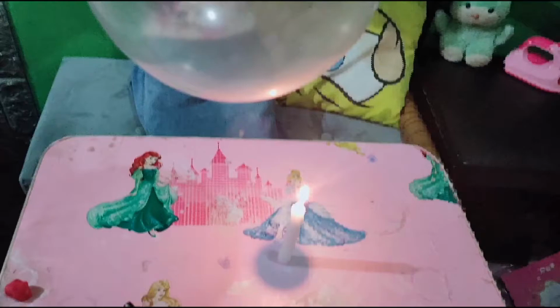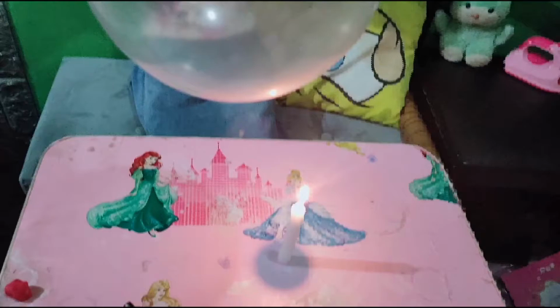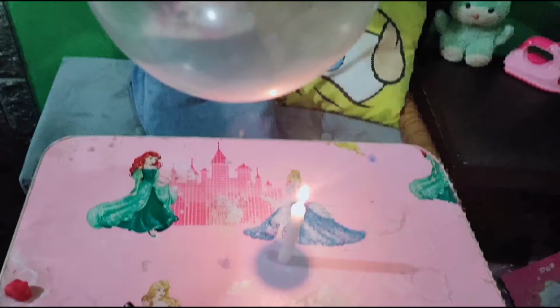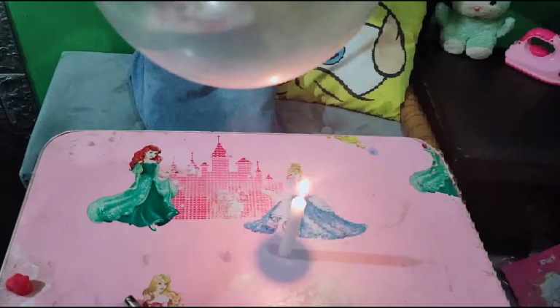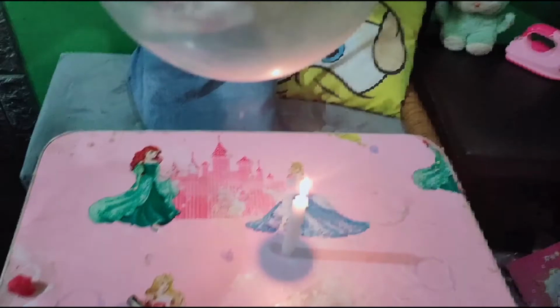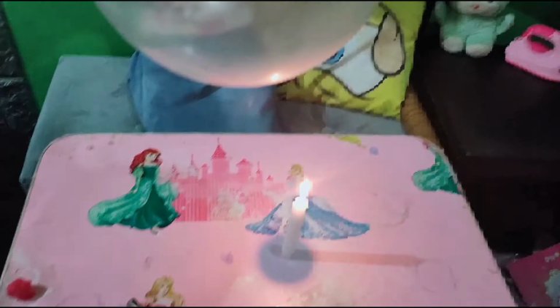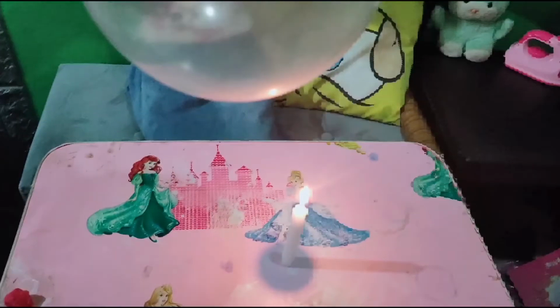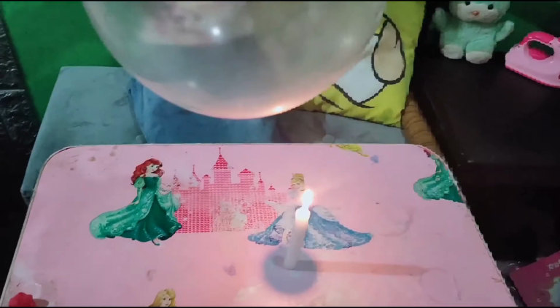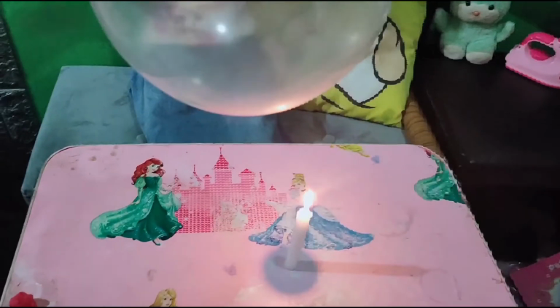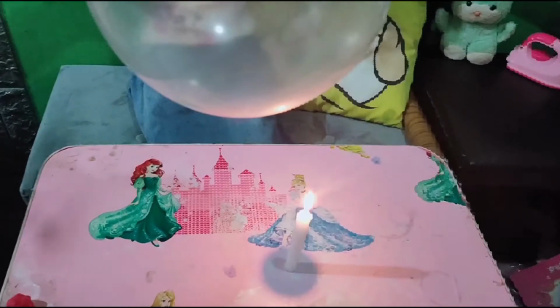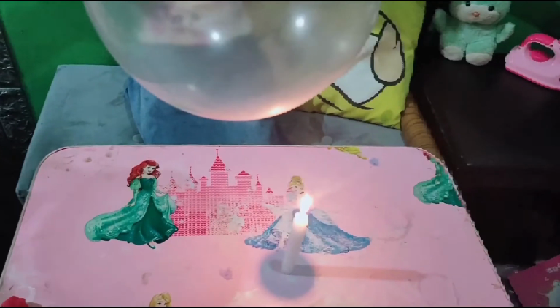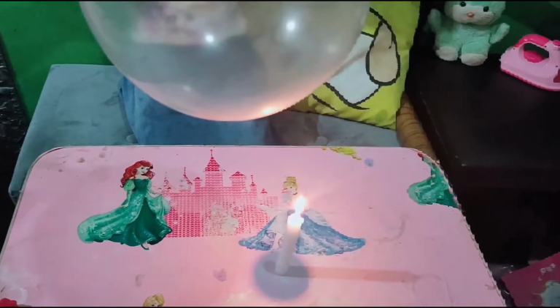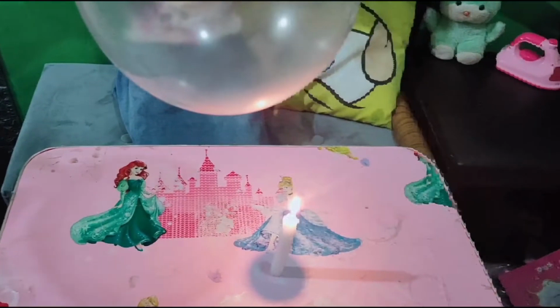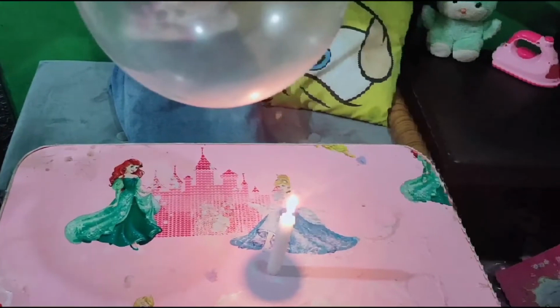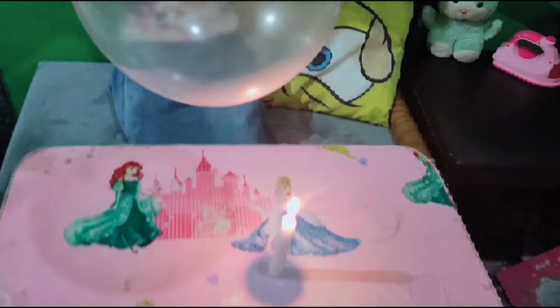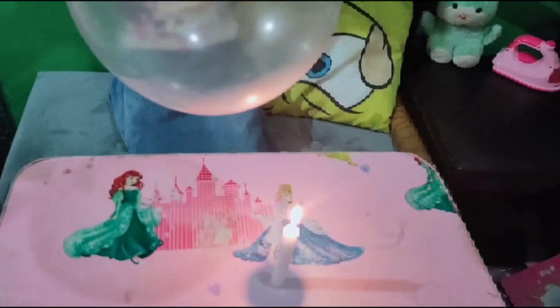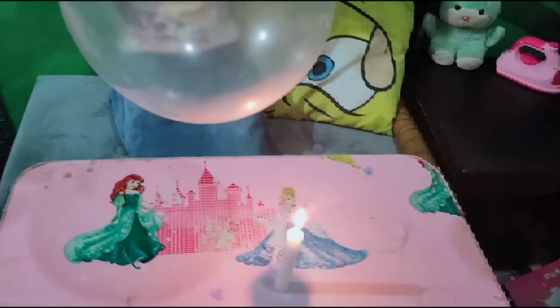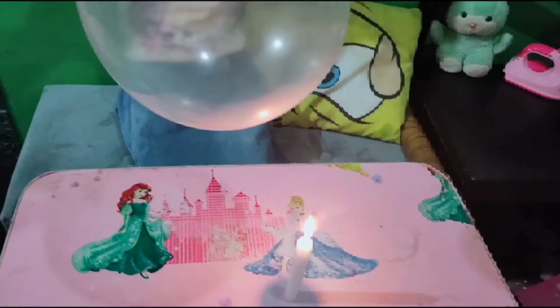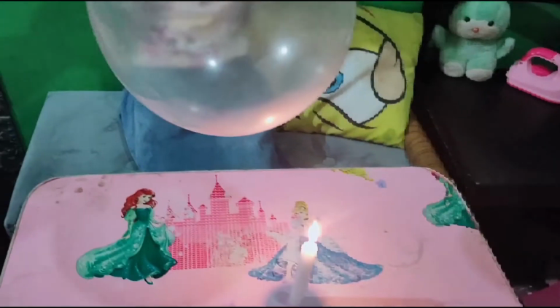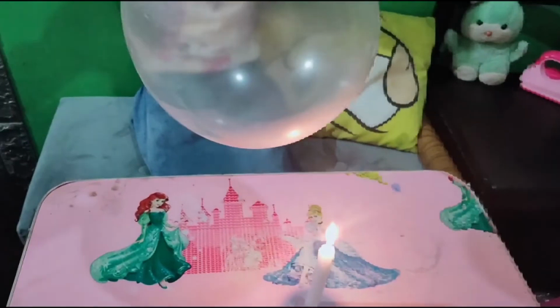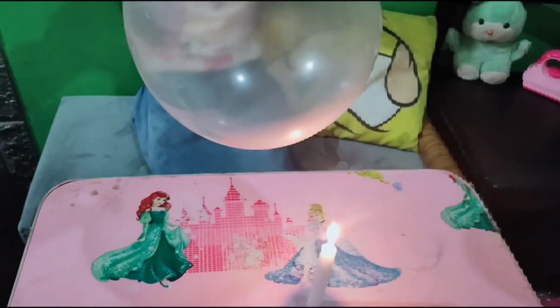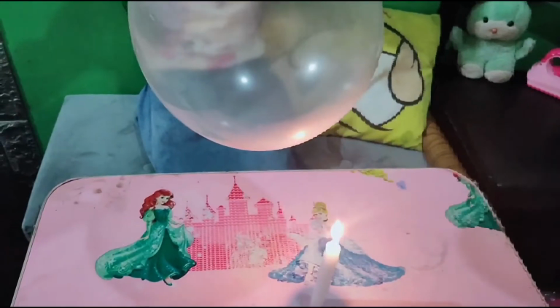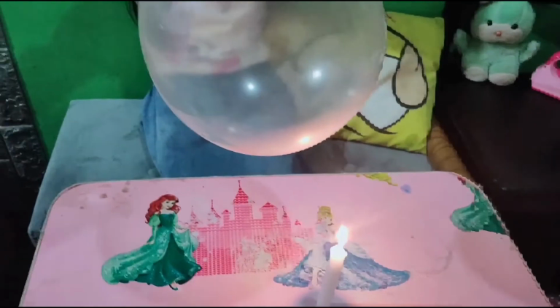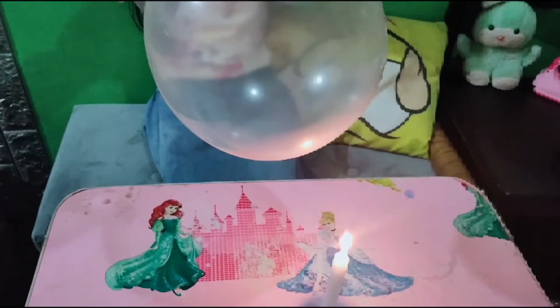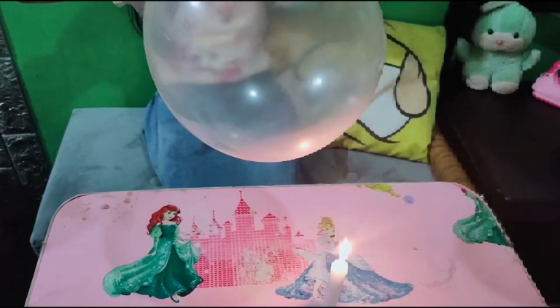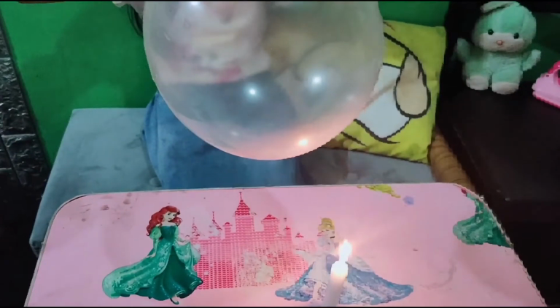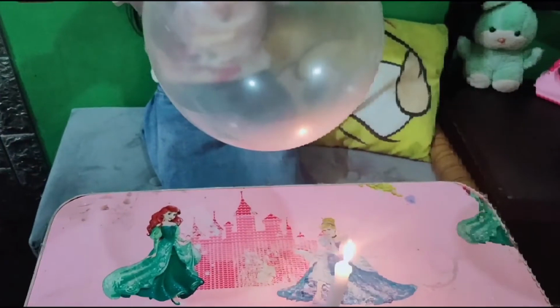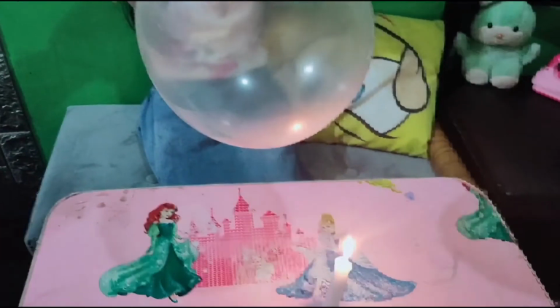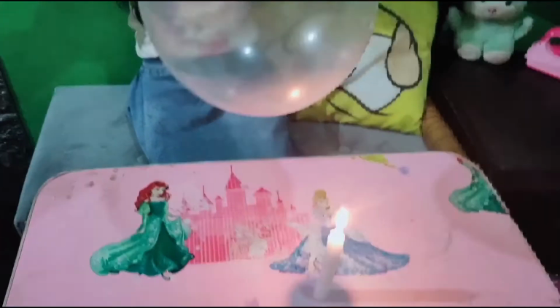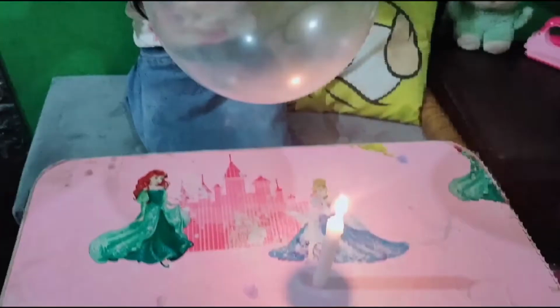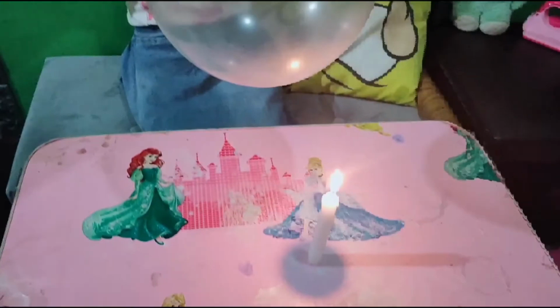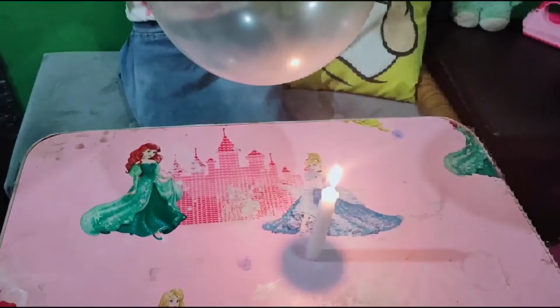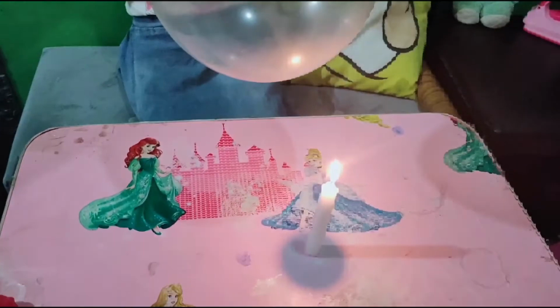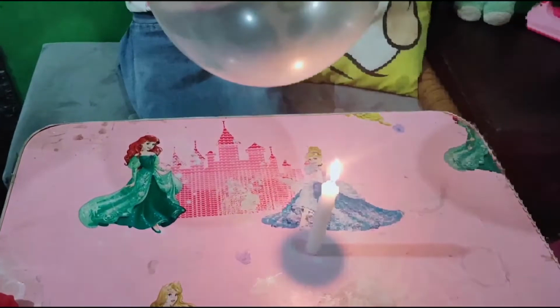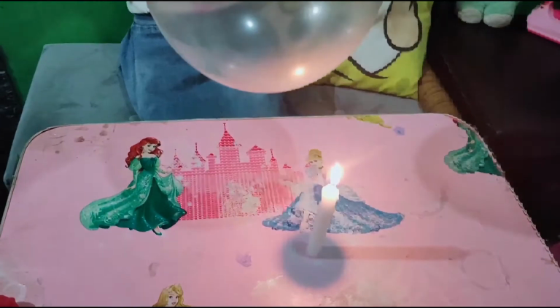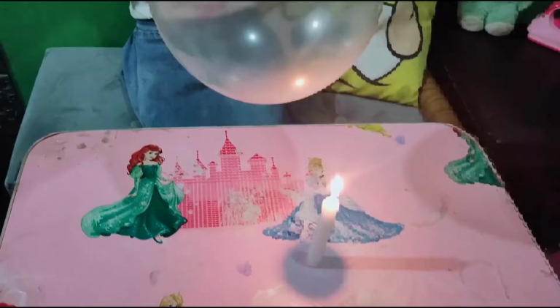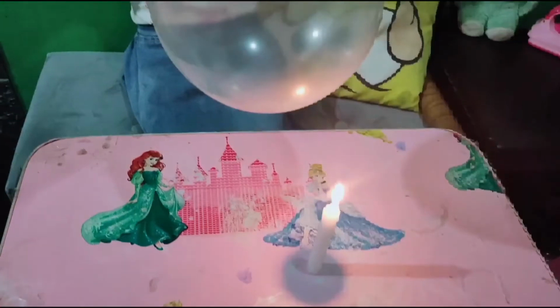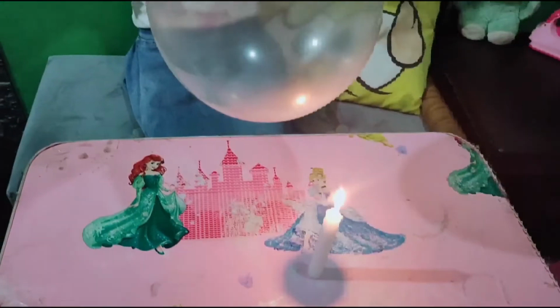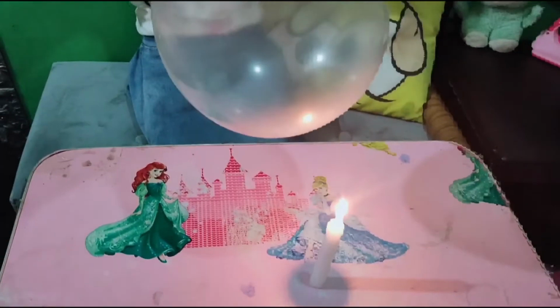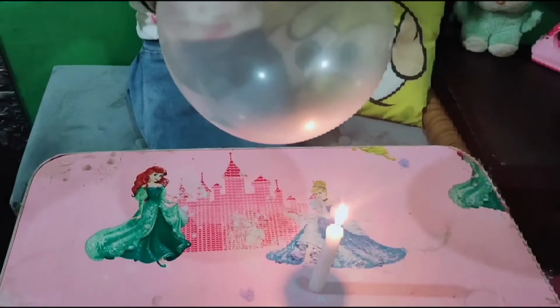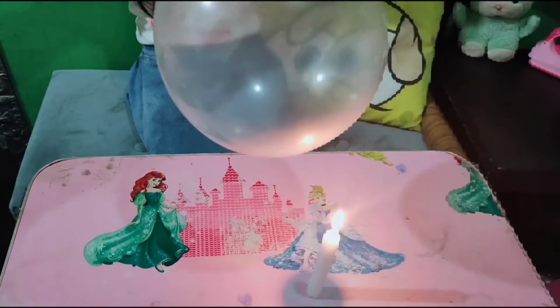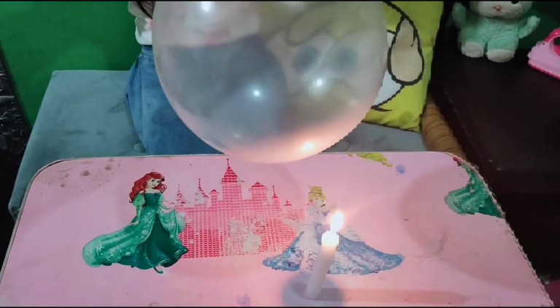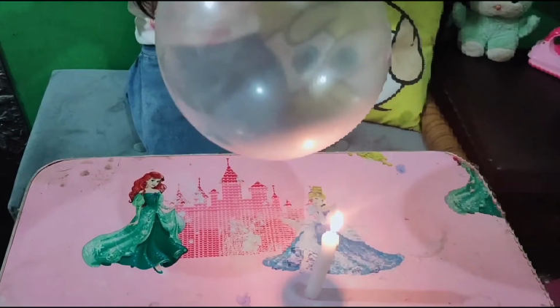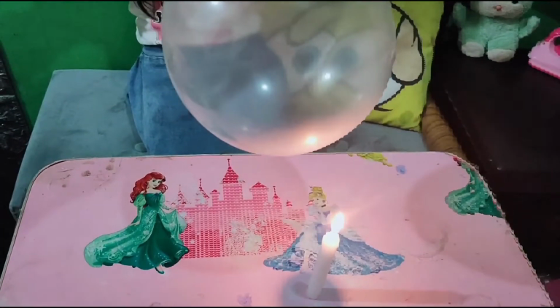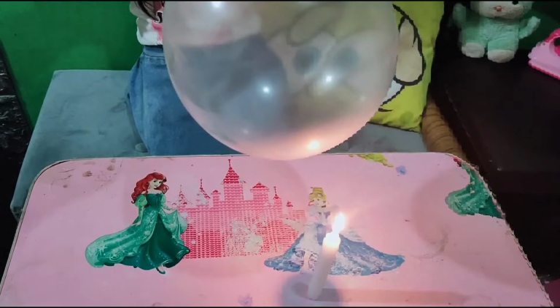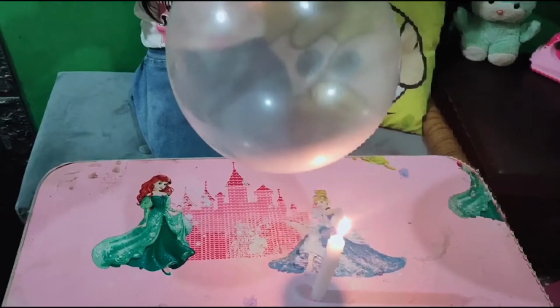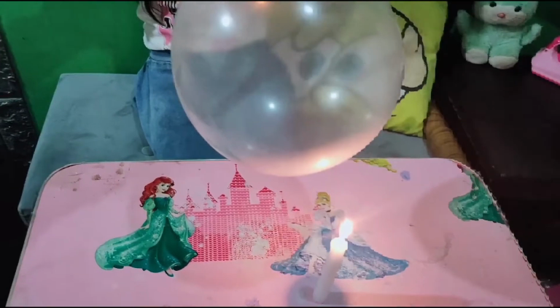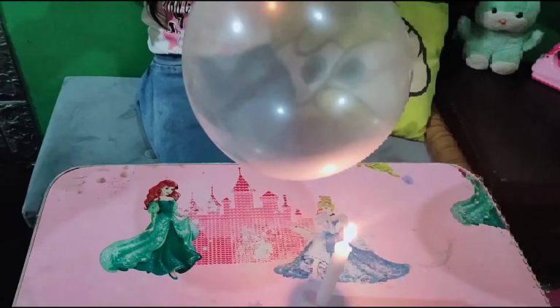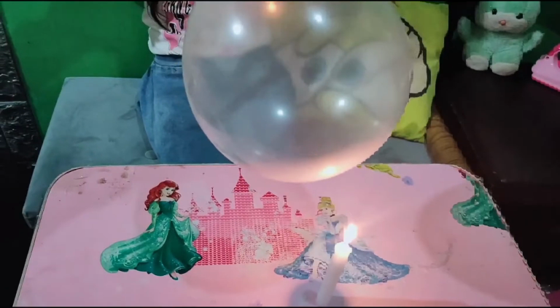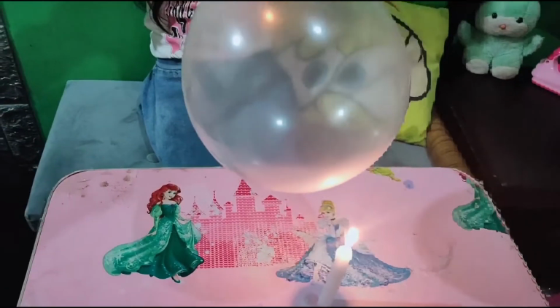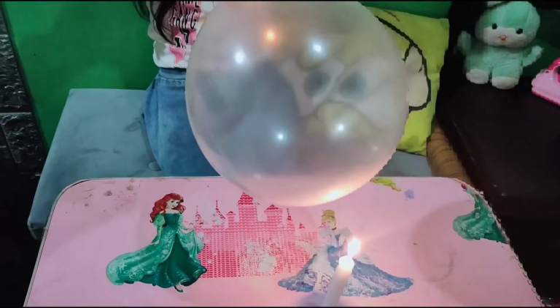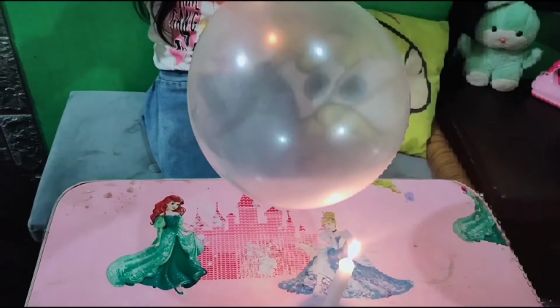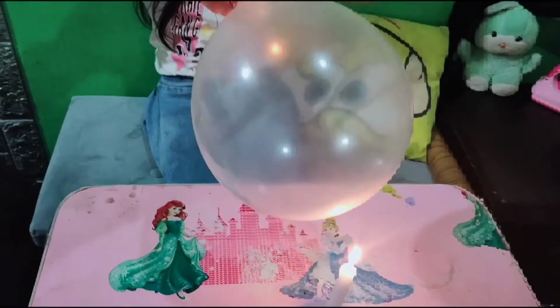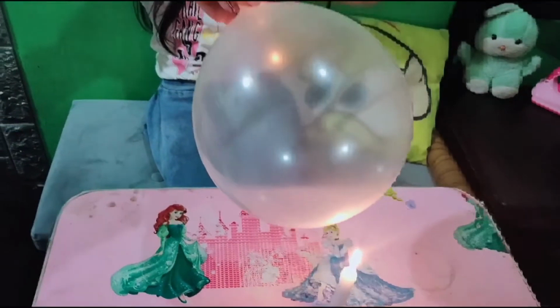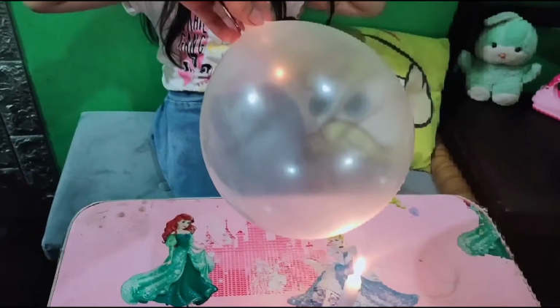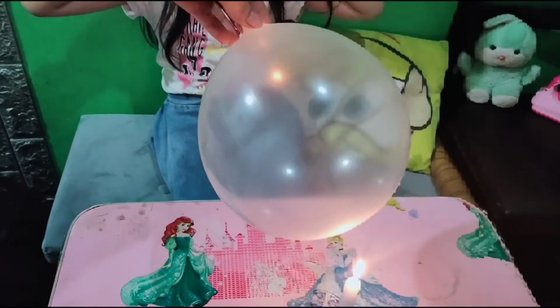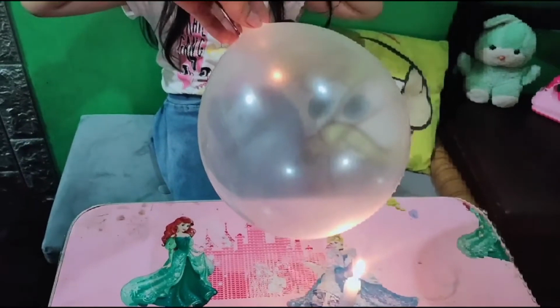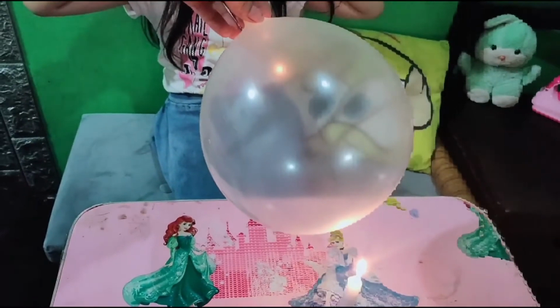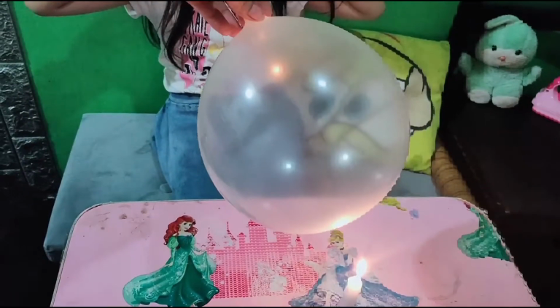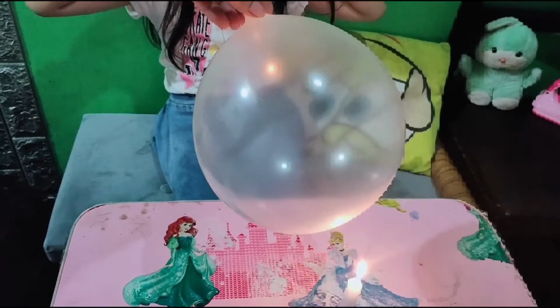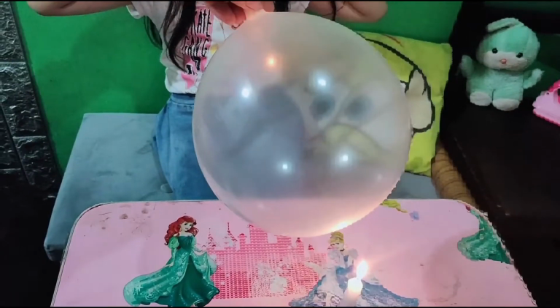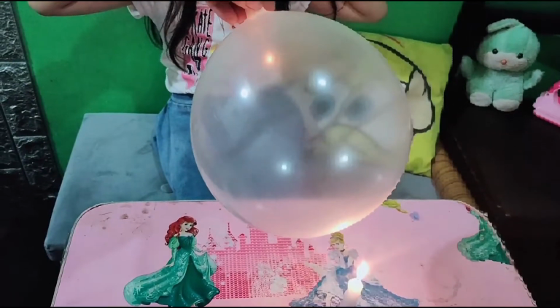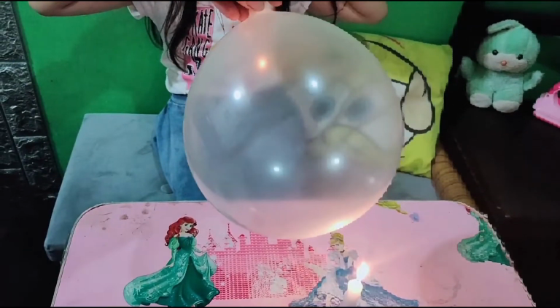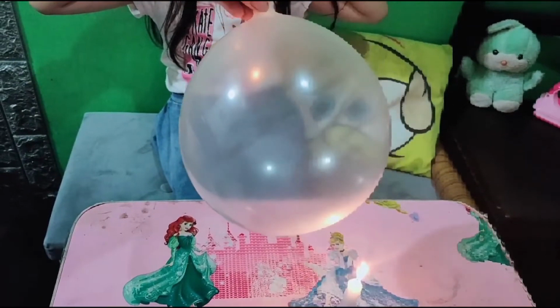Guys, this experiment is not to pop a balloon on fire. Here is our experiment.